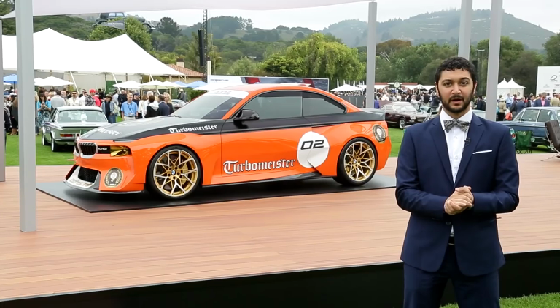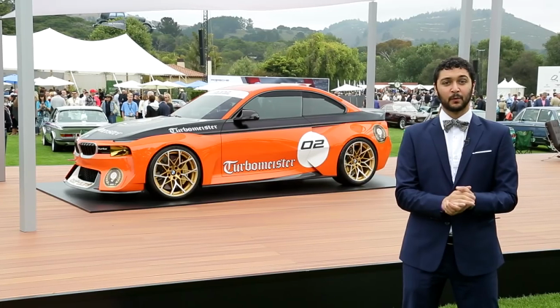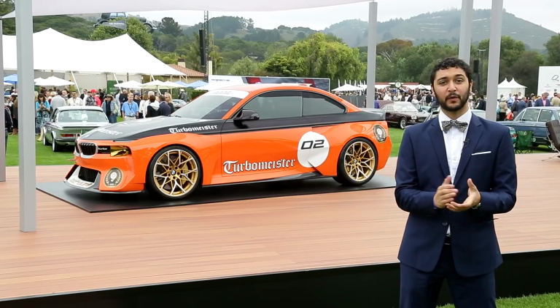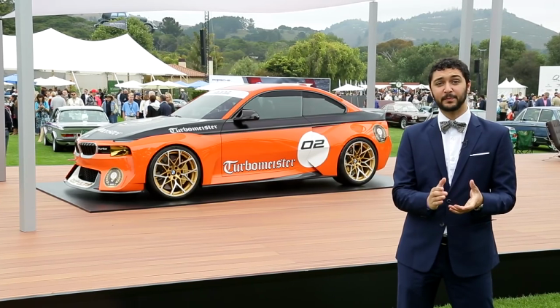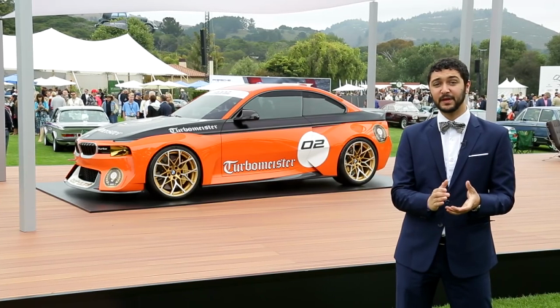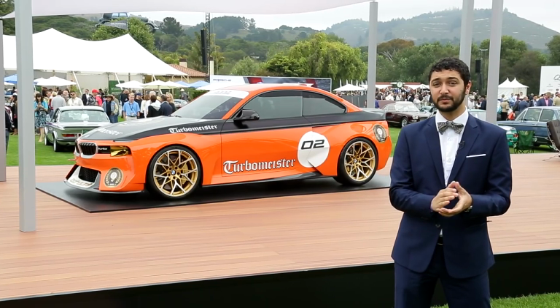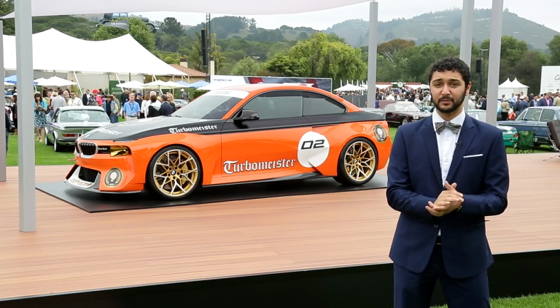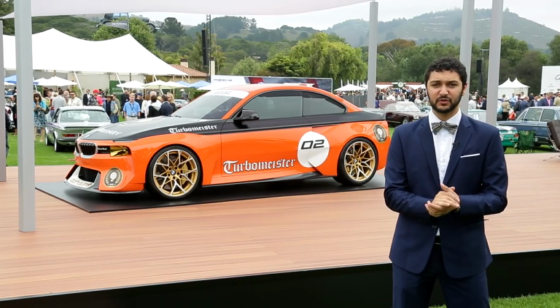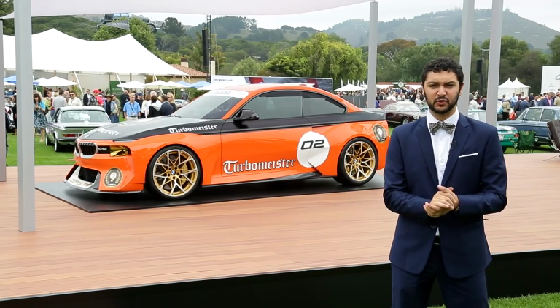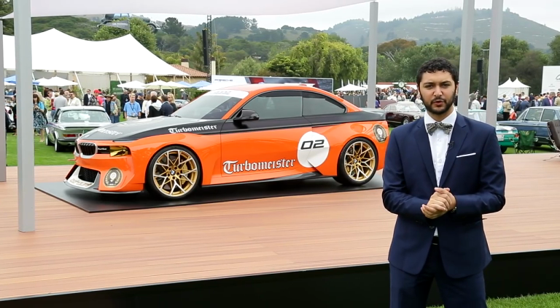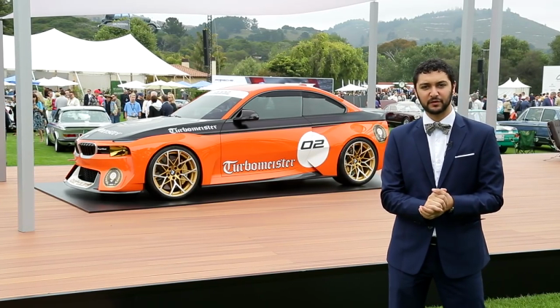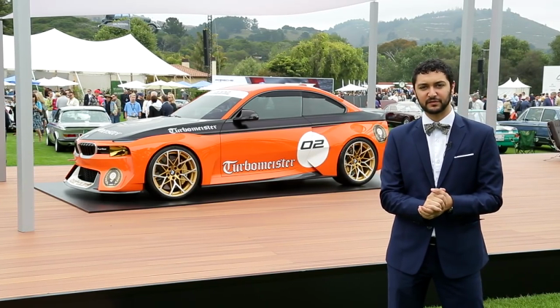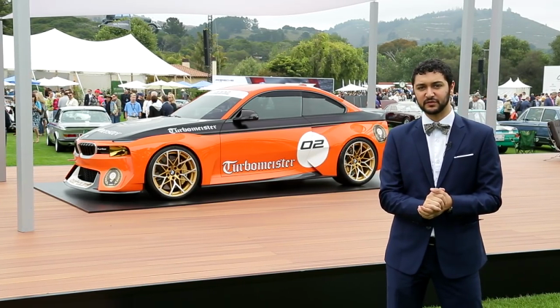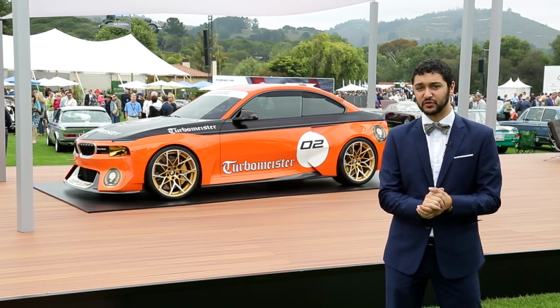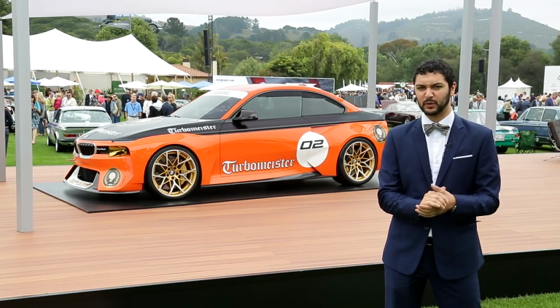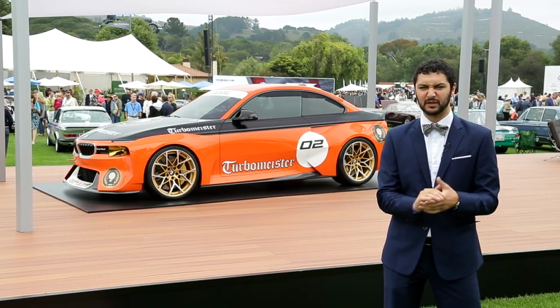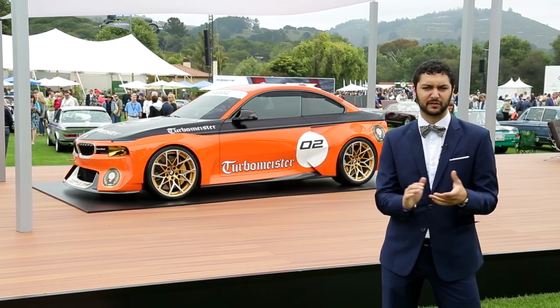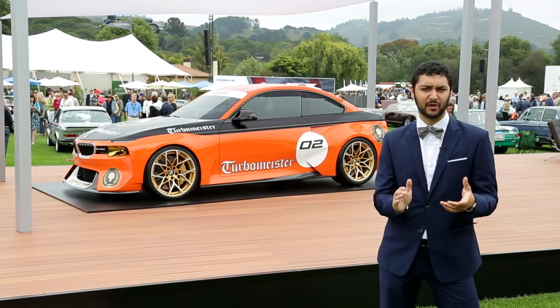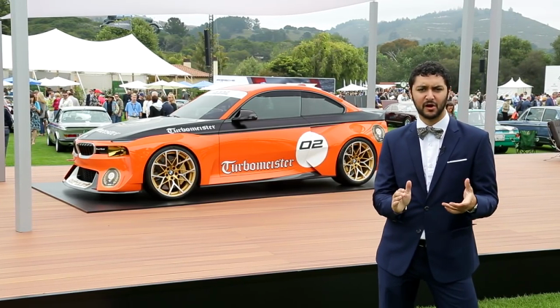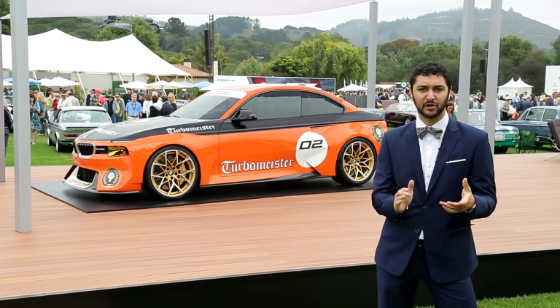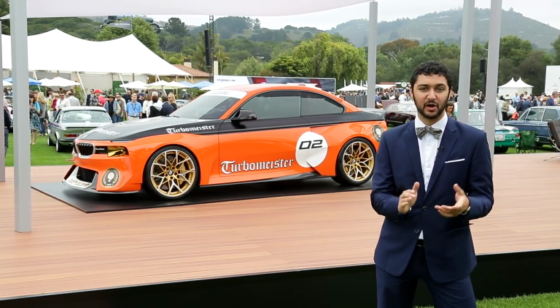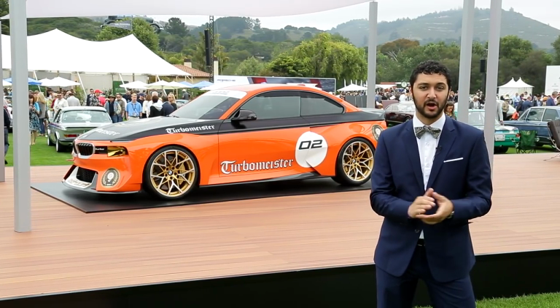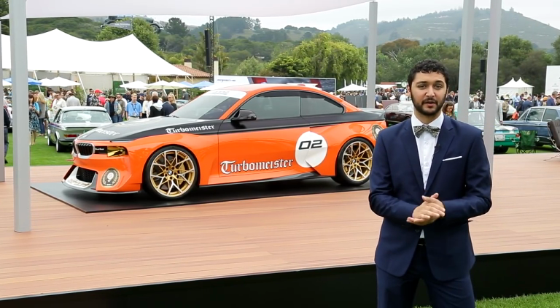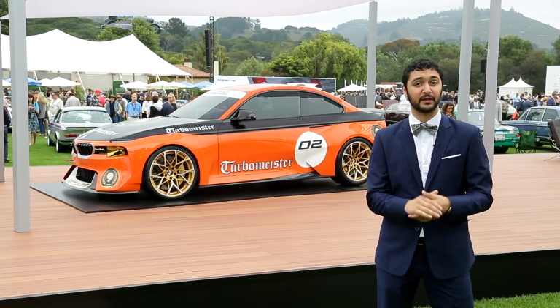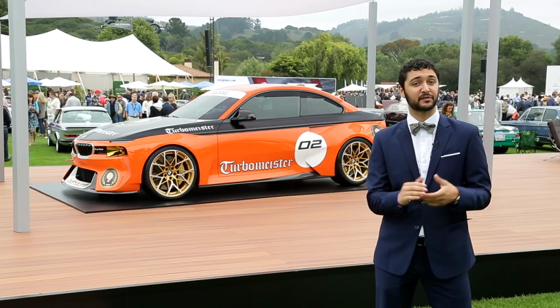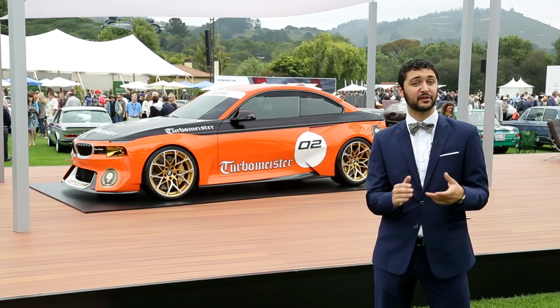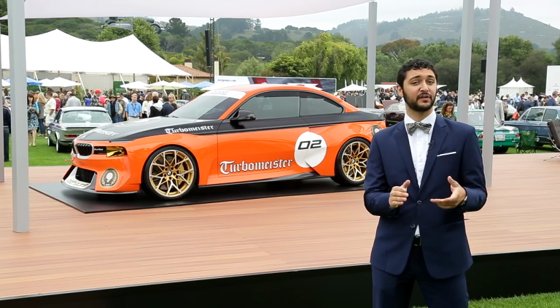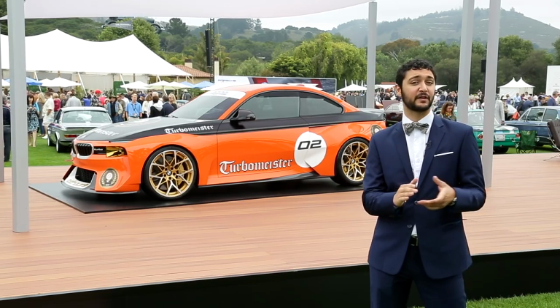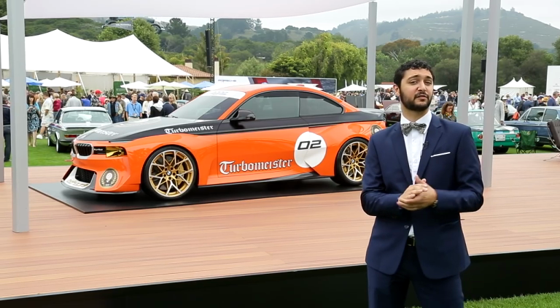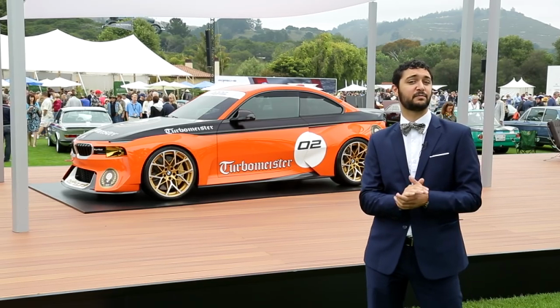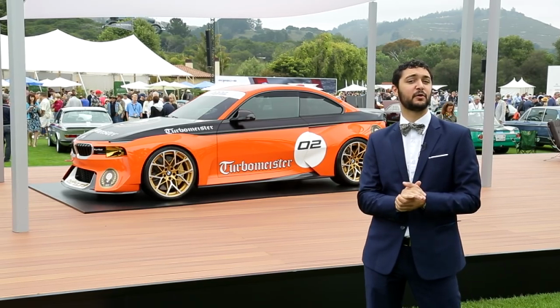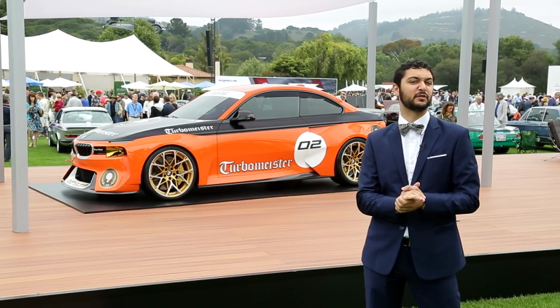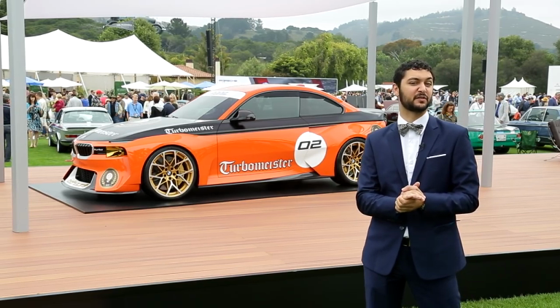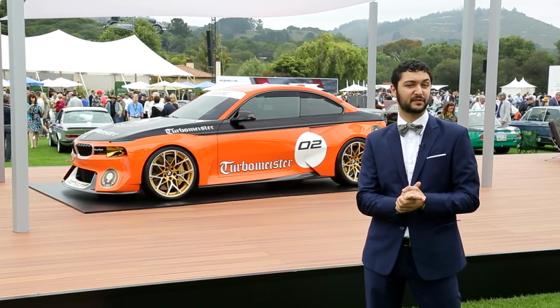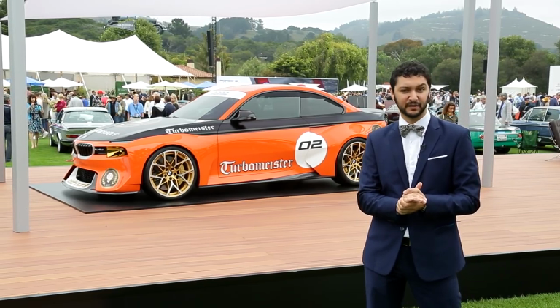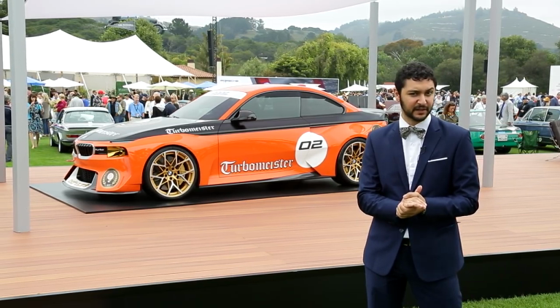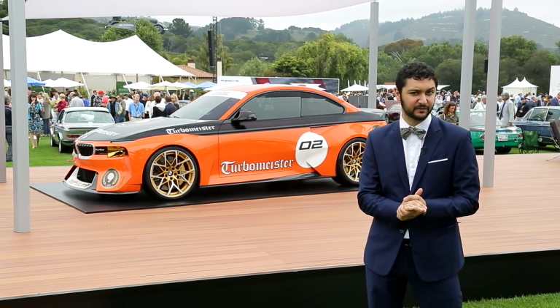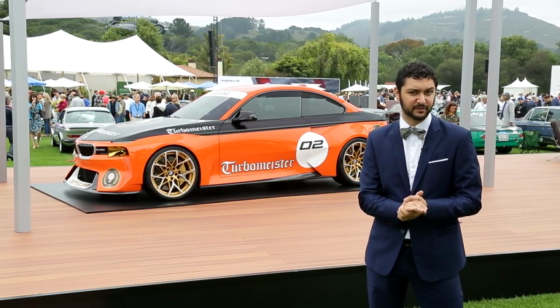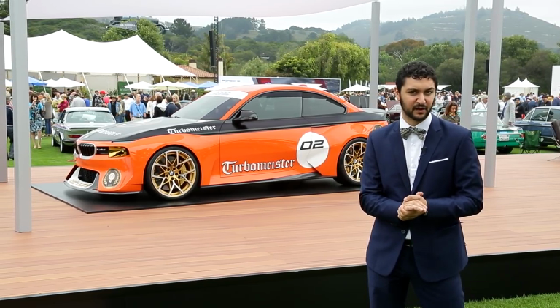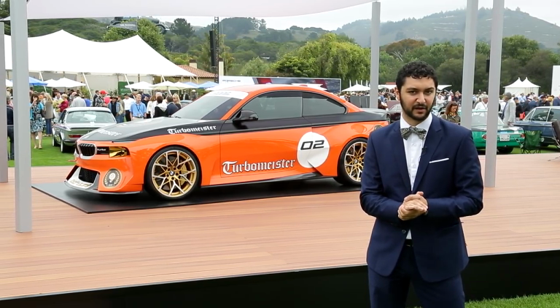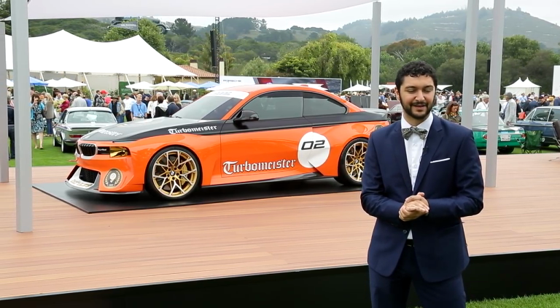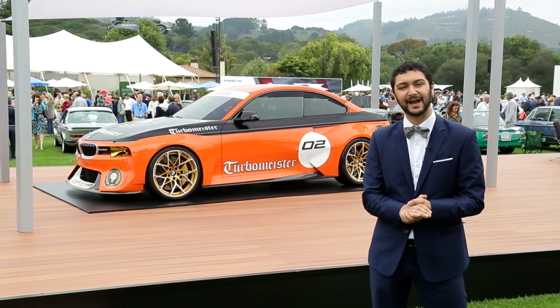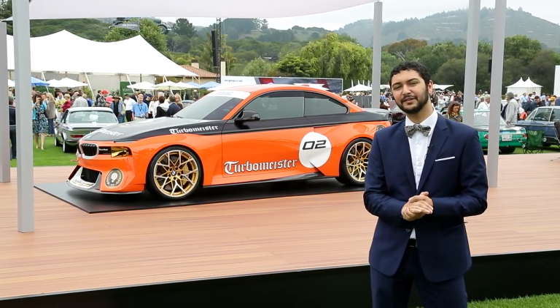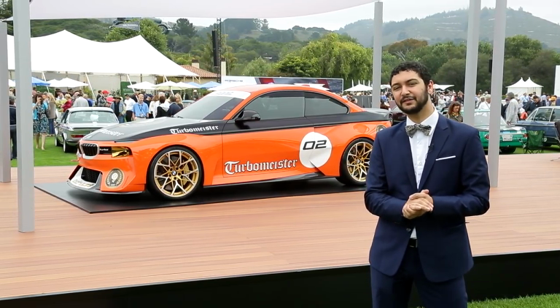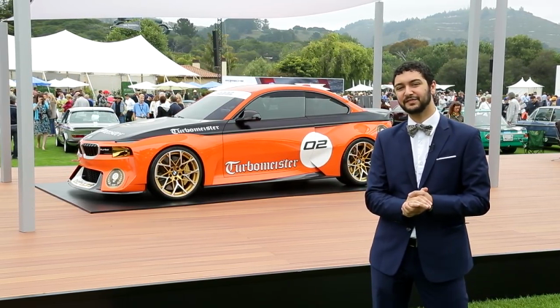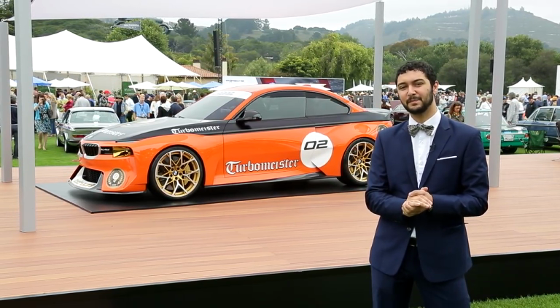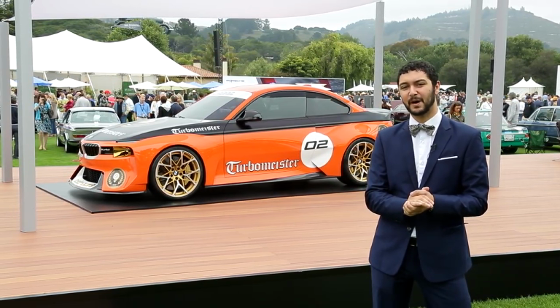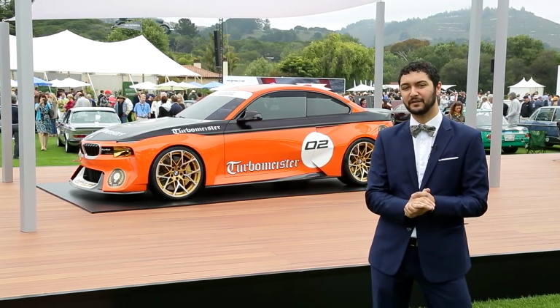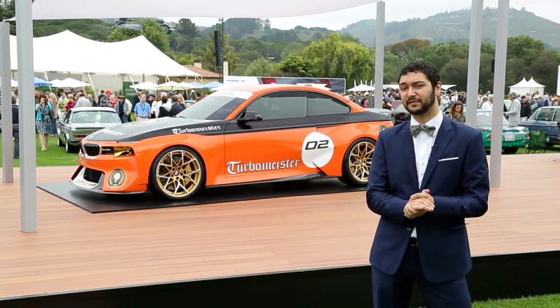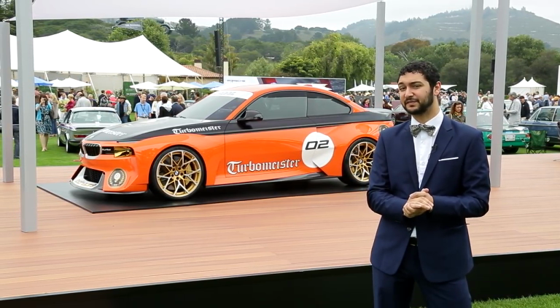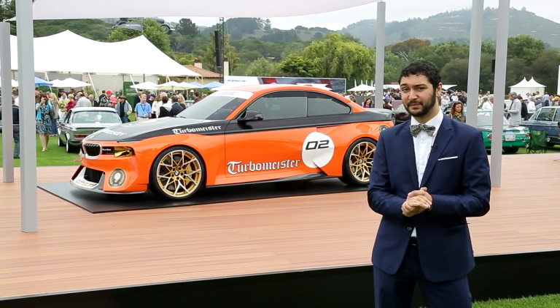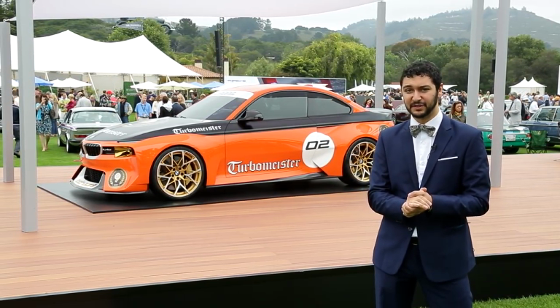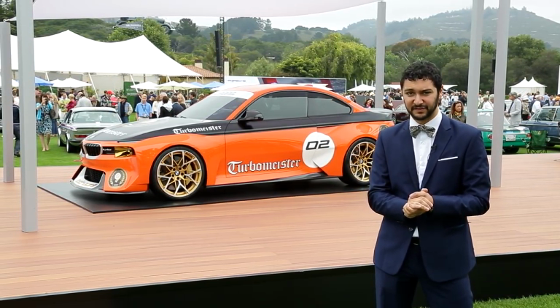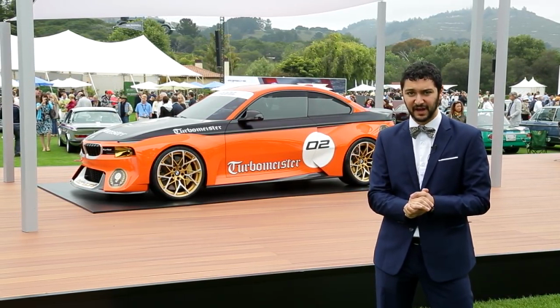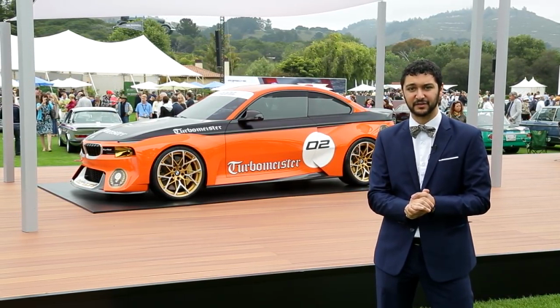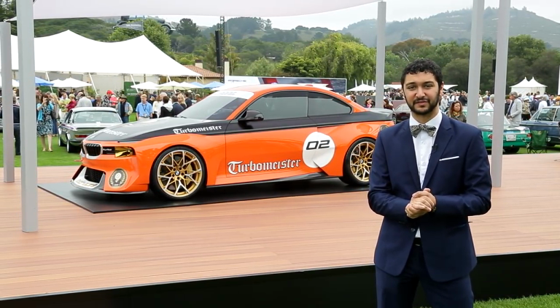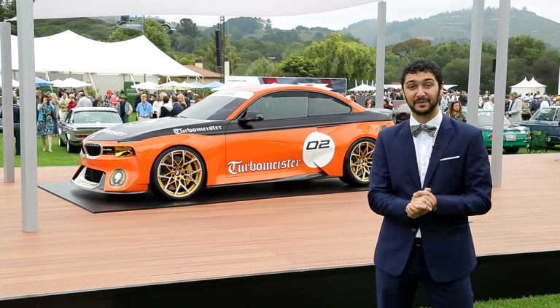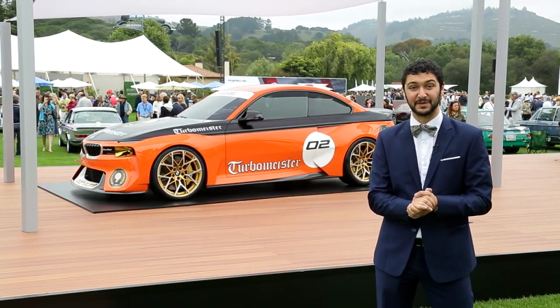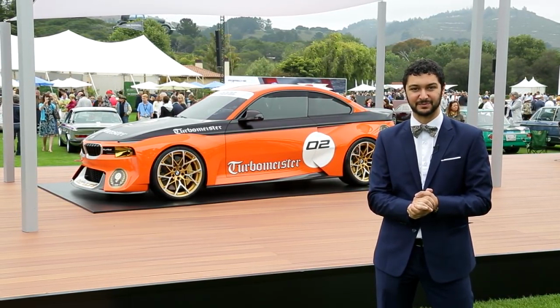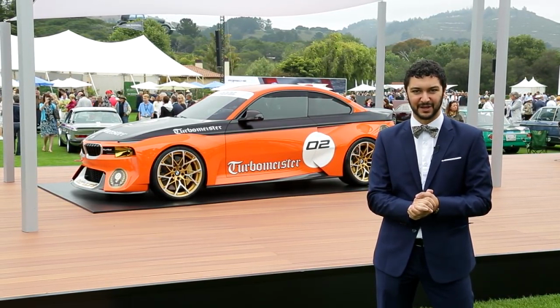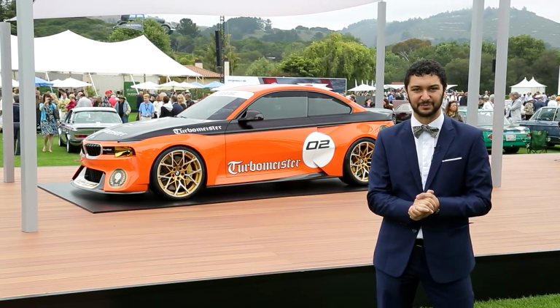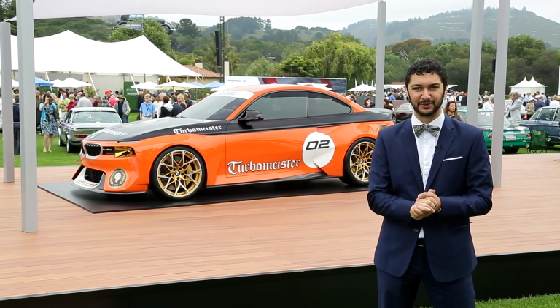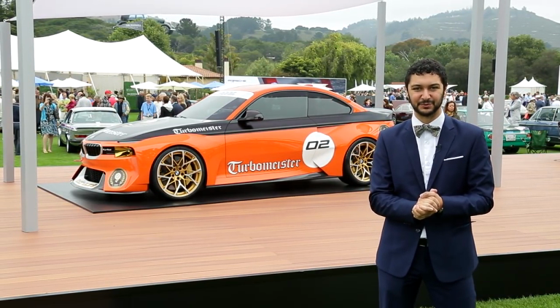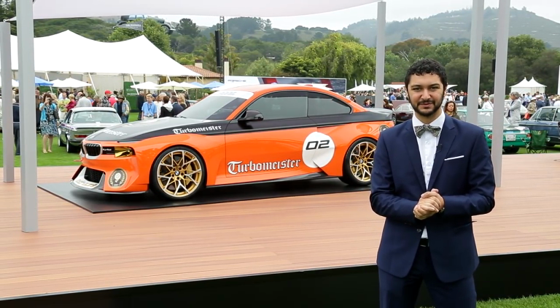While the BMW 2002 is long gone, it's clear that its spirit still lives on, at least in the minds of some designers at BMW.